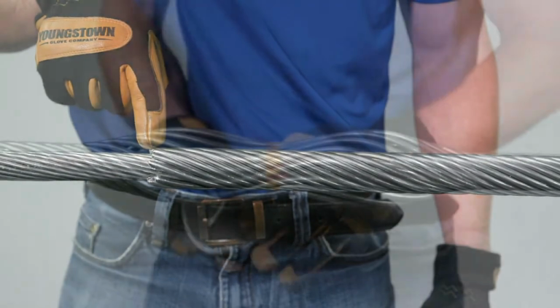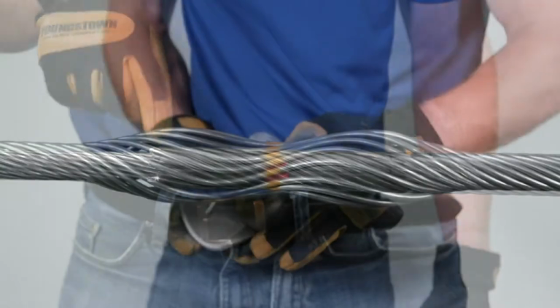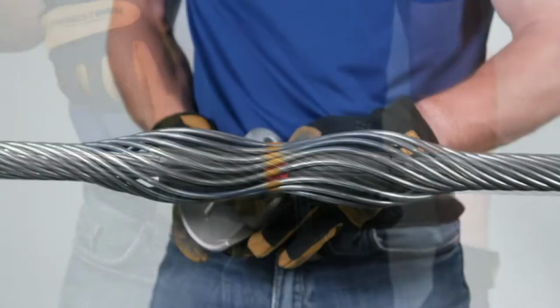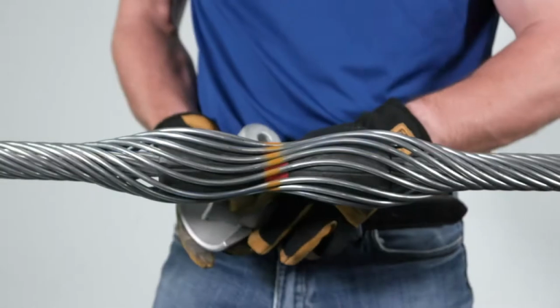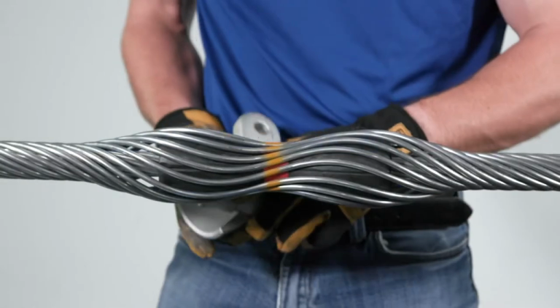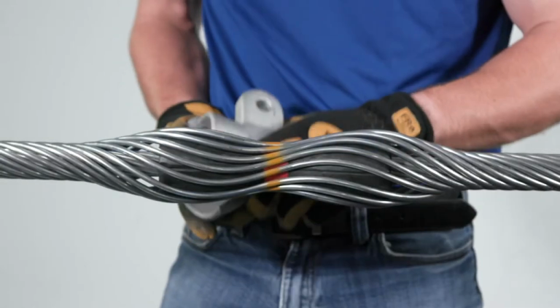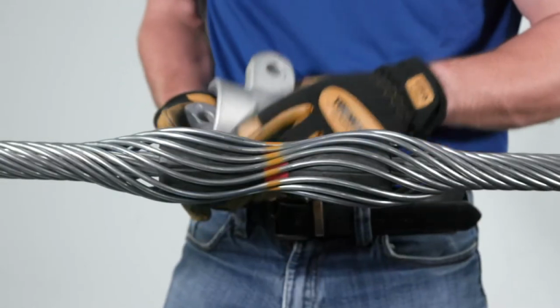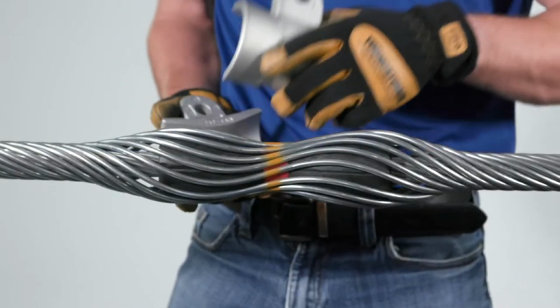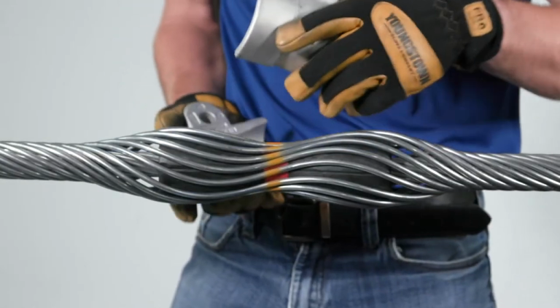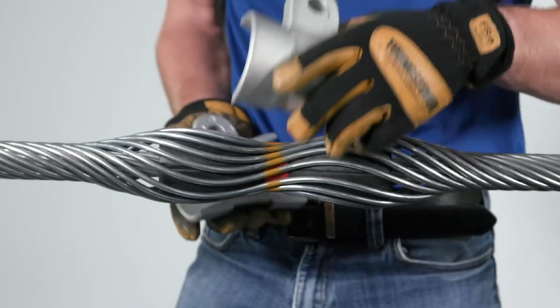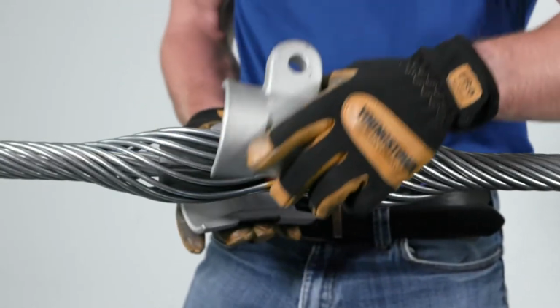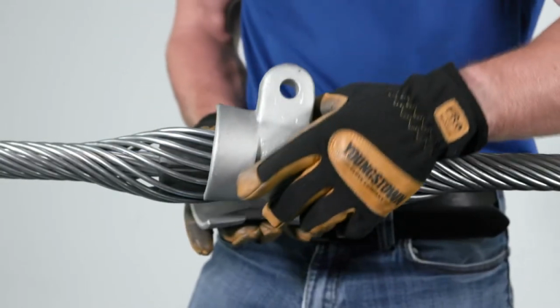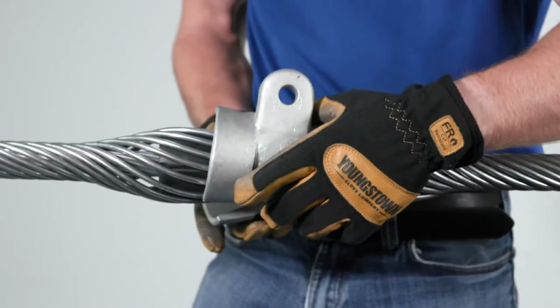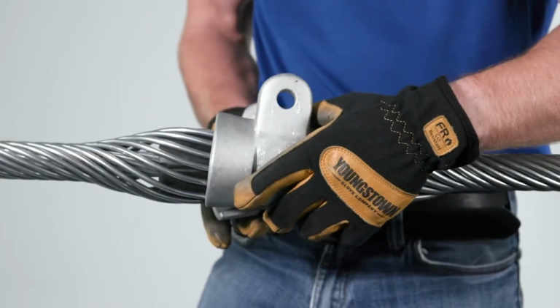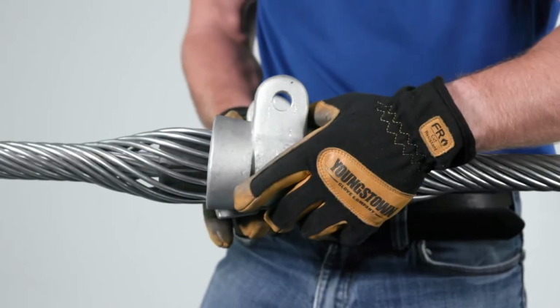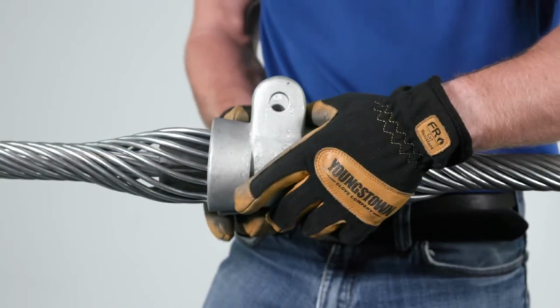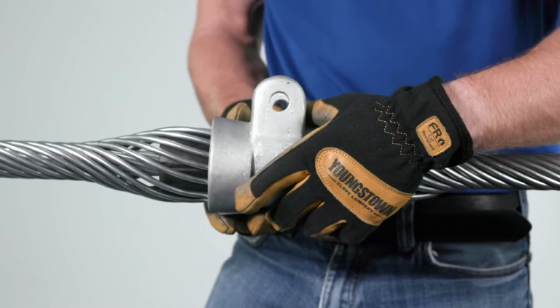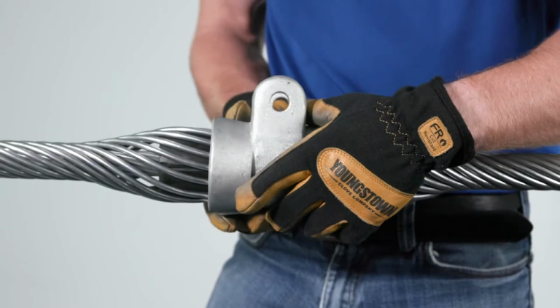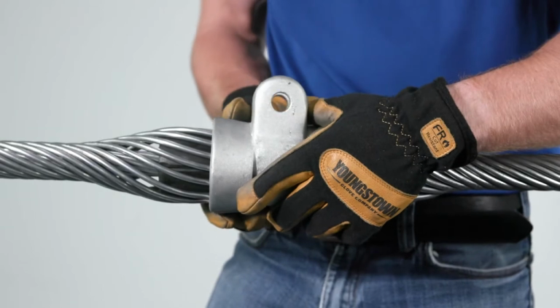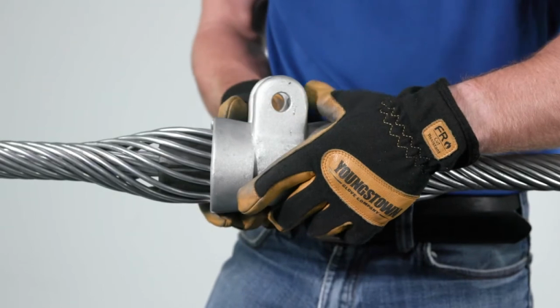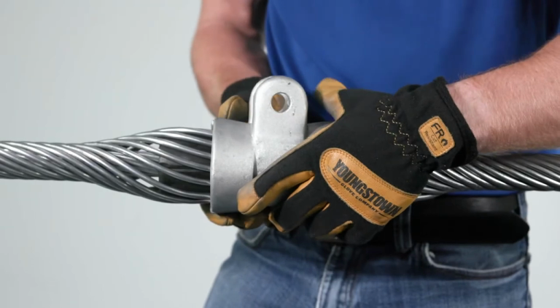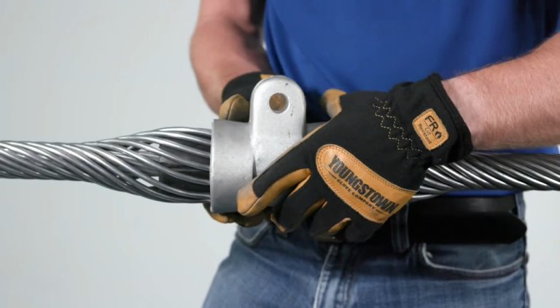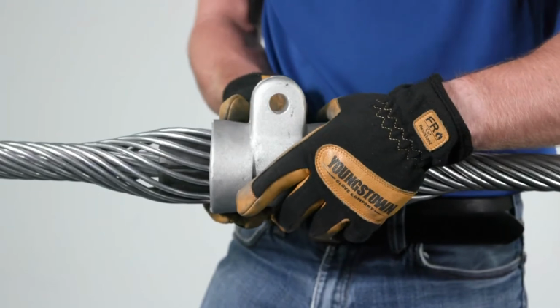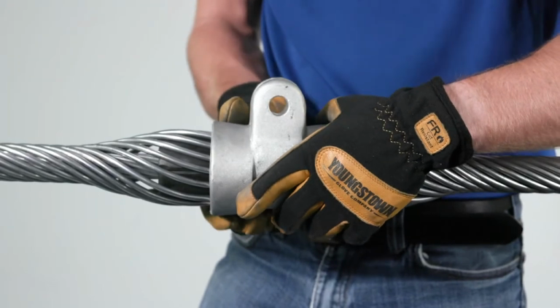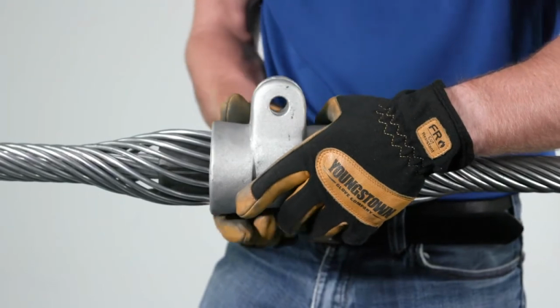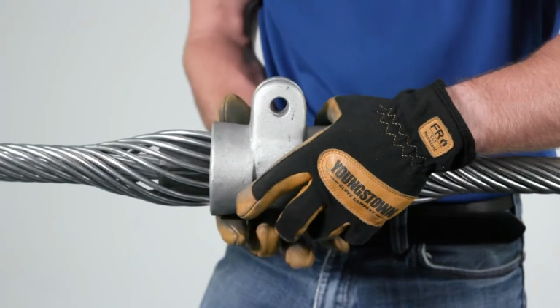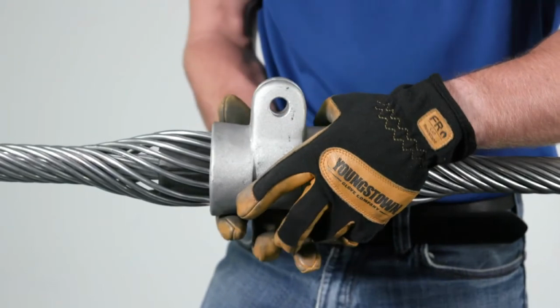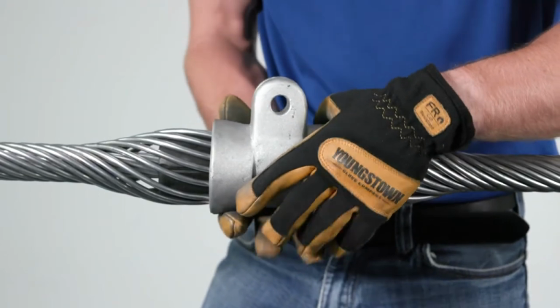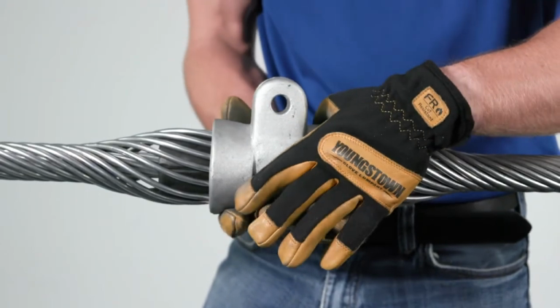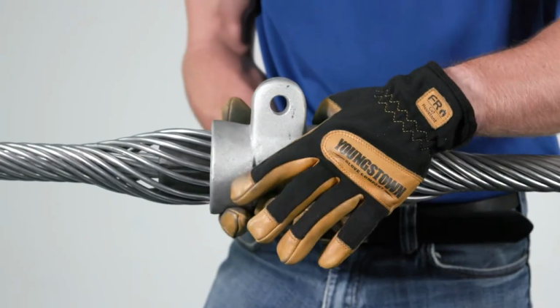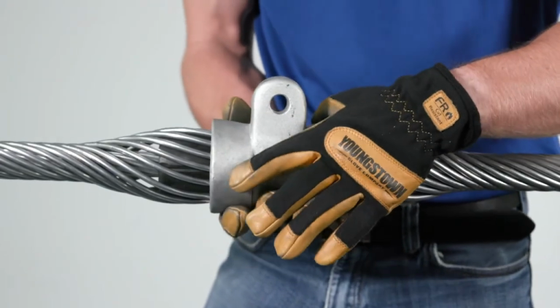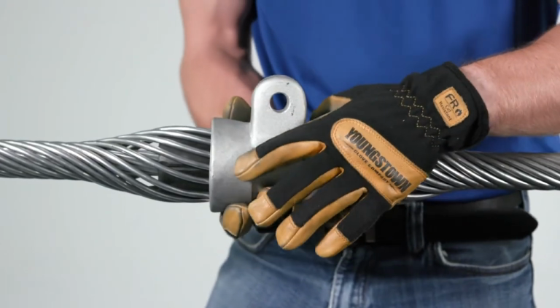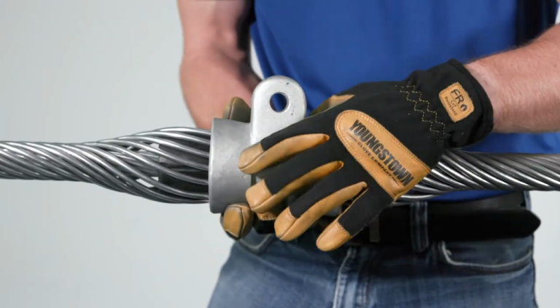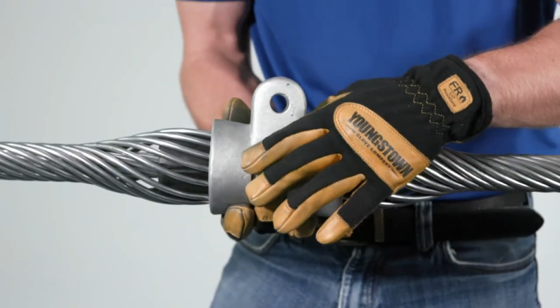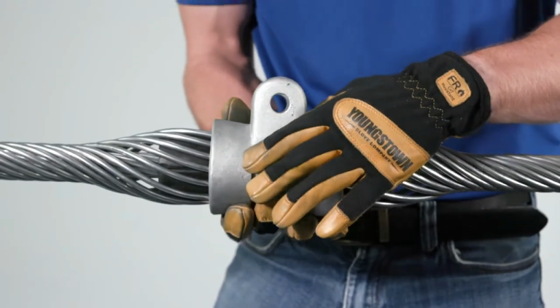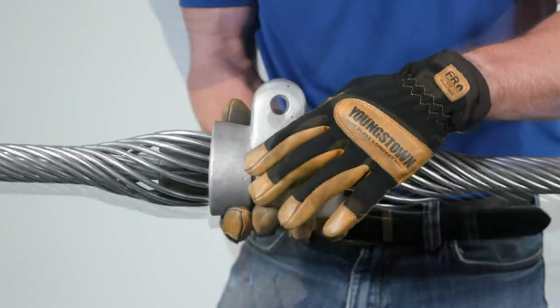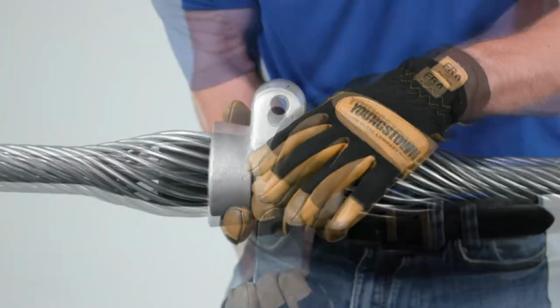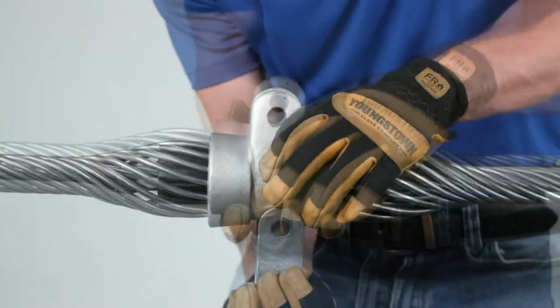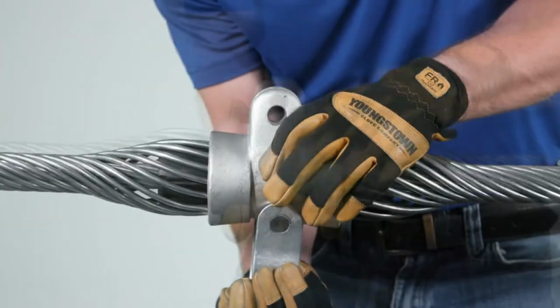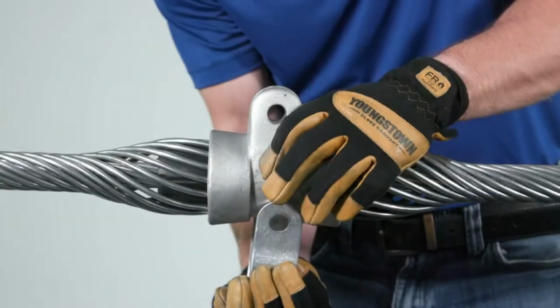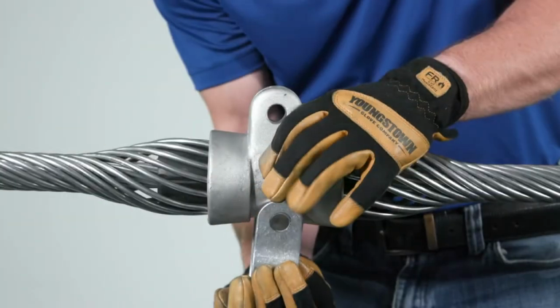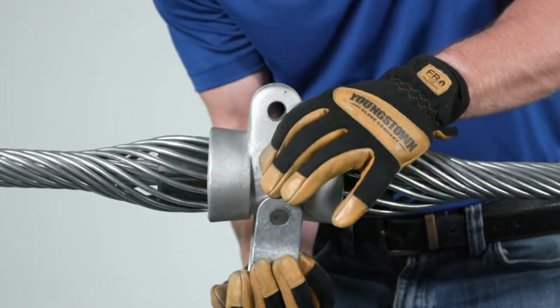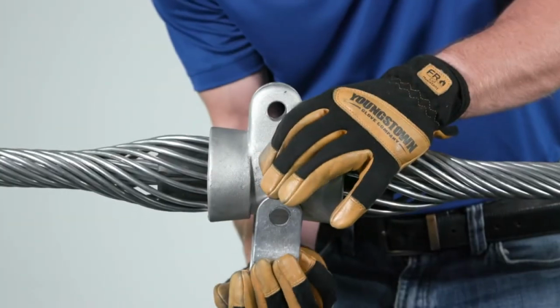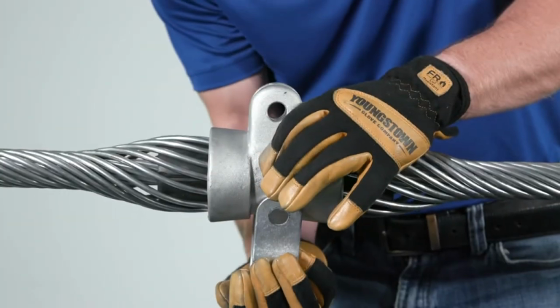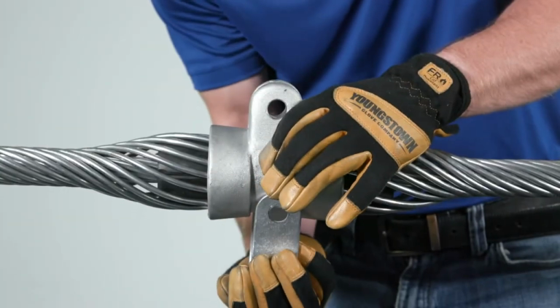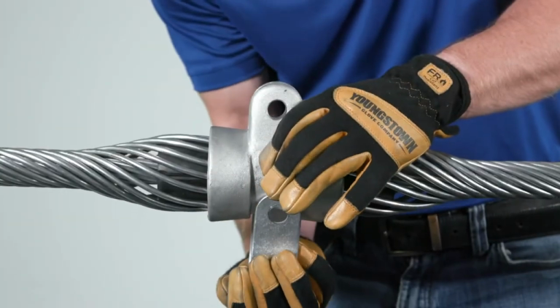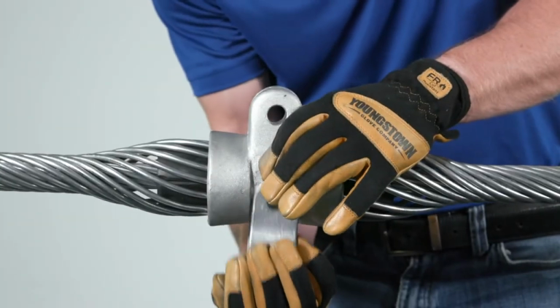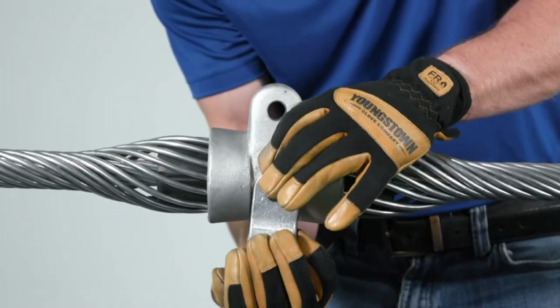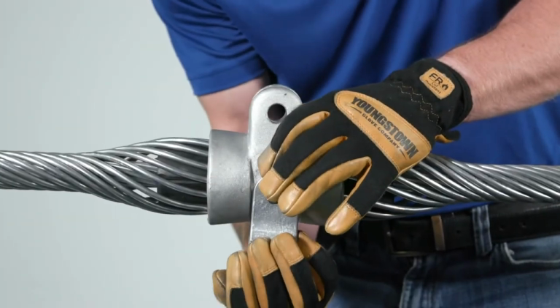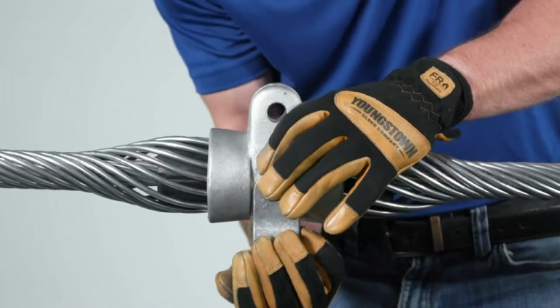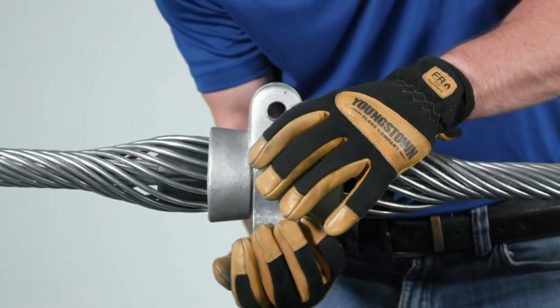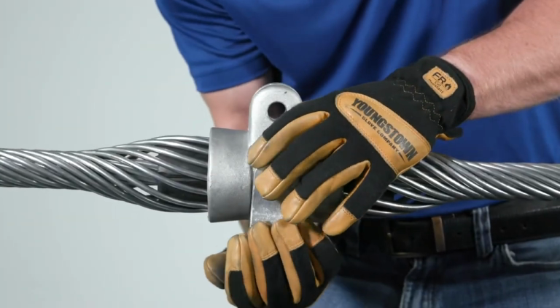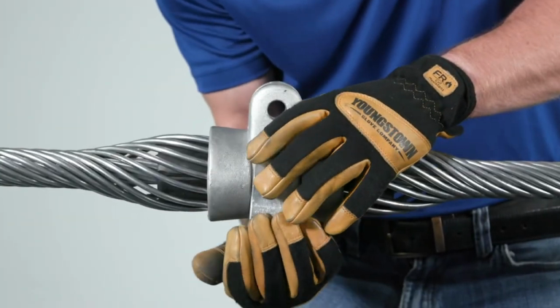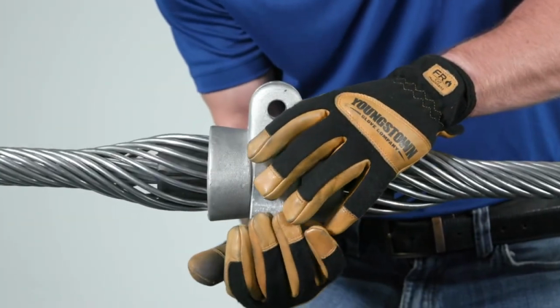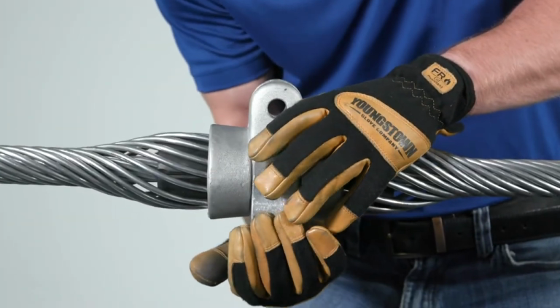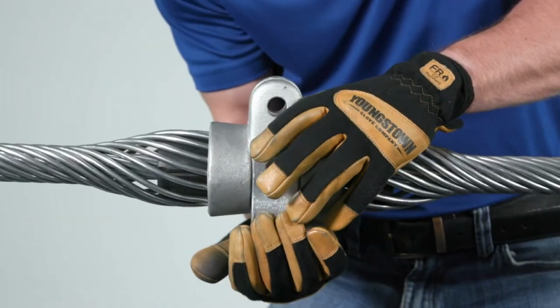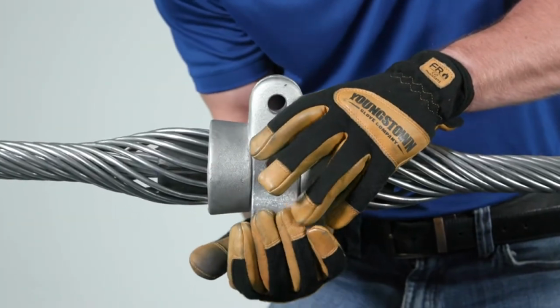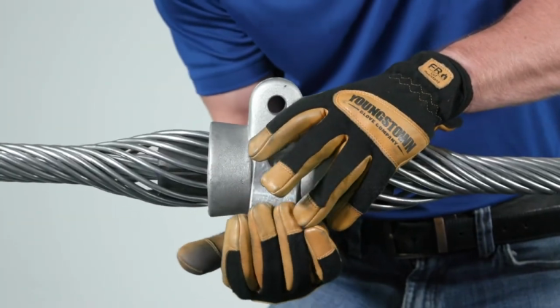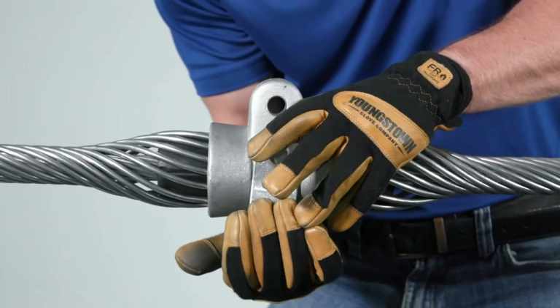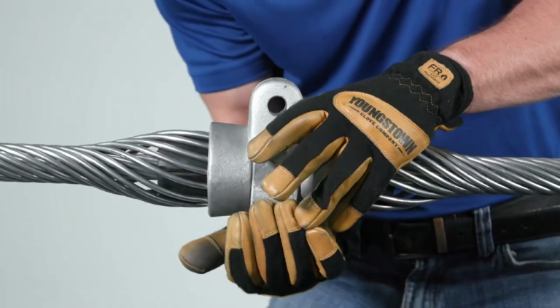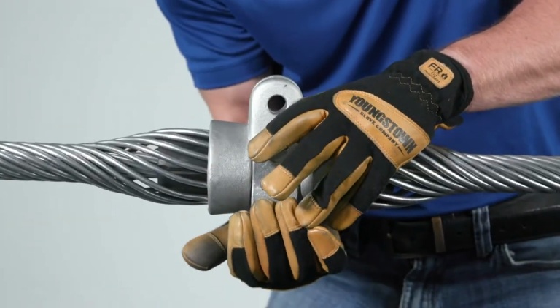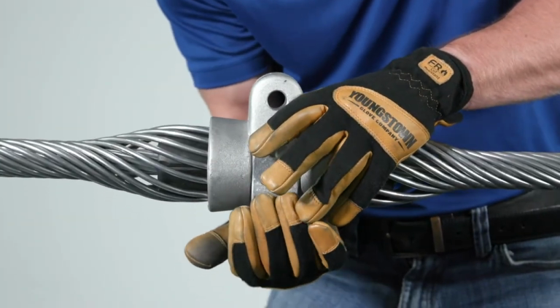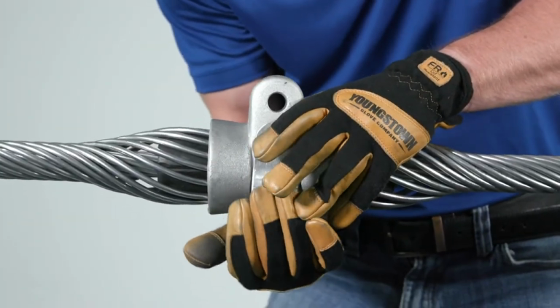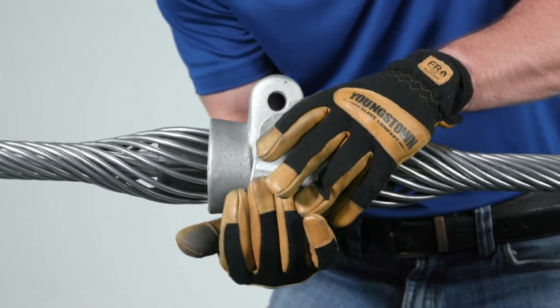Place the two halves of the AGS housing on either side of the inserts. Slide the AGS strap on and tap into place.